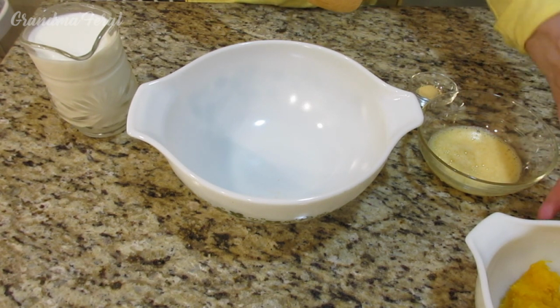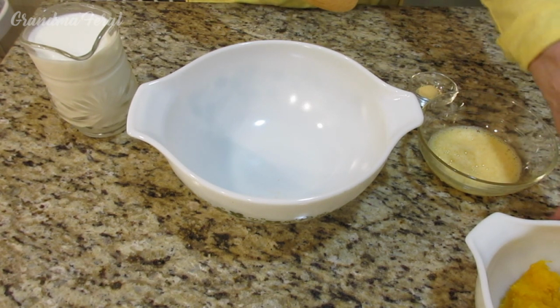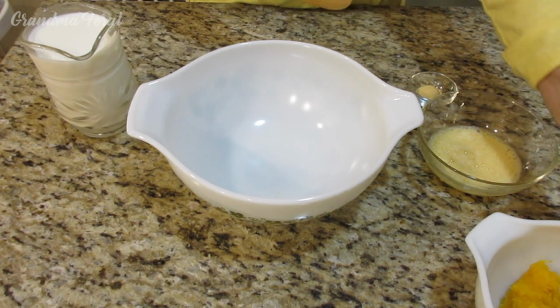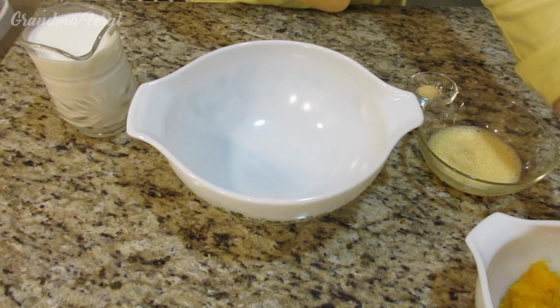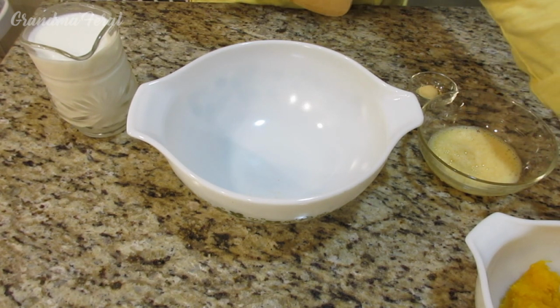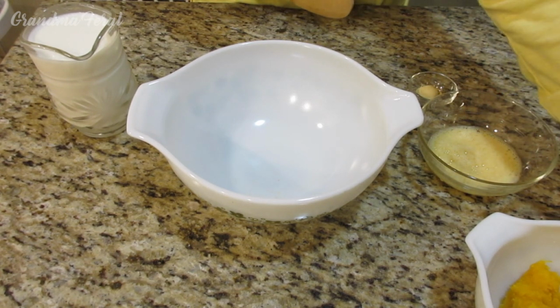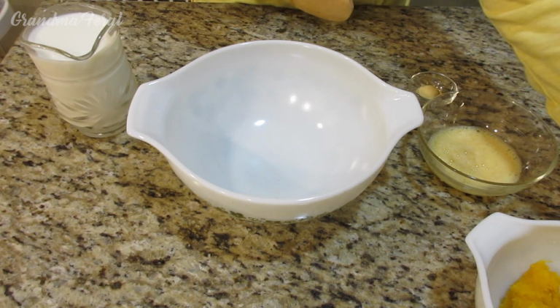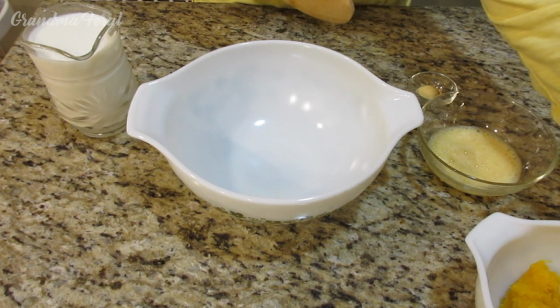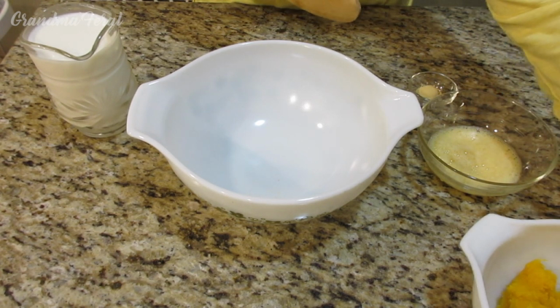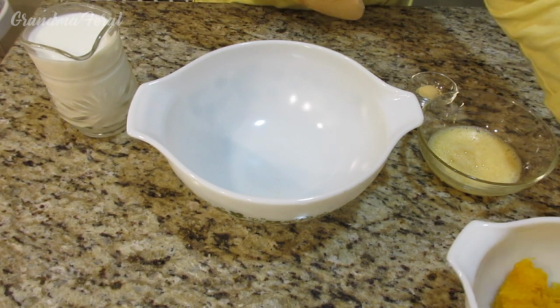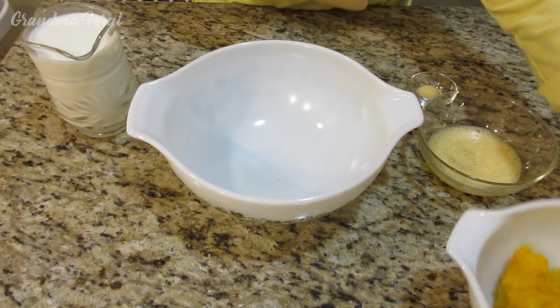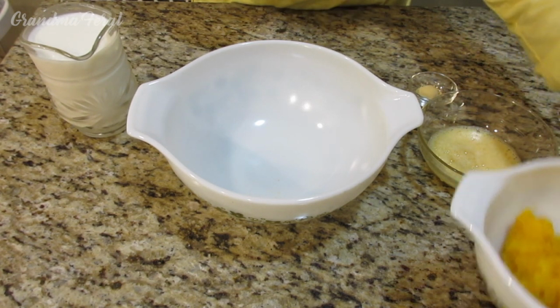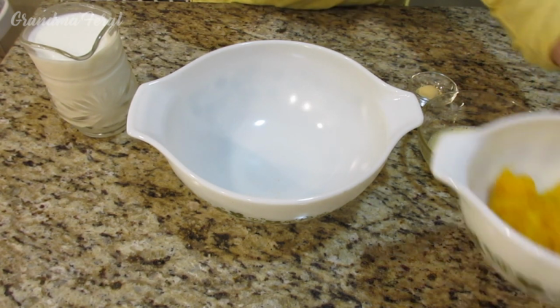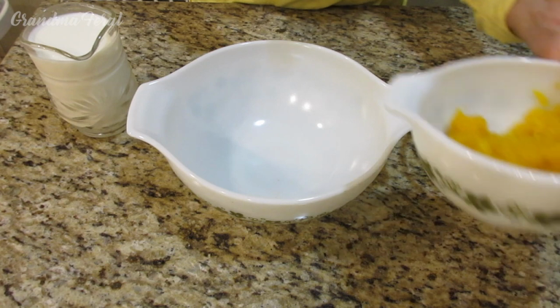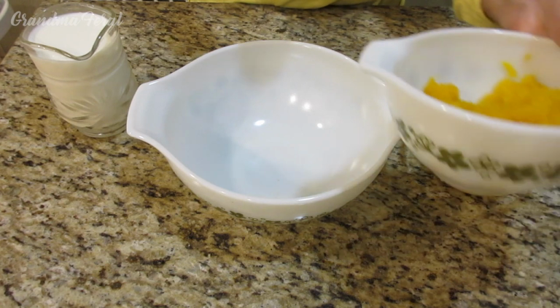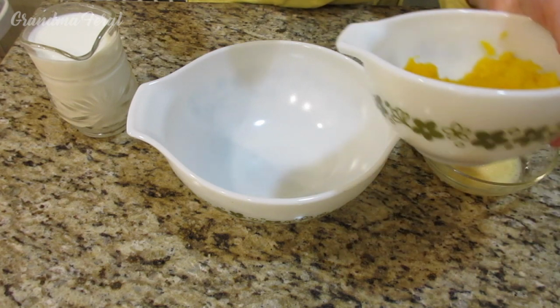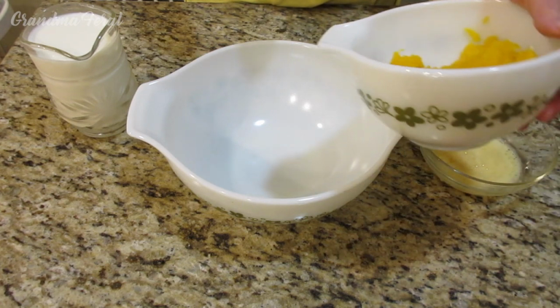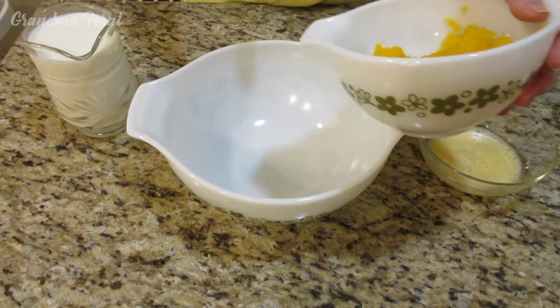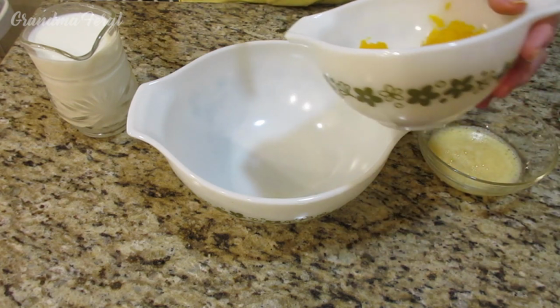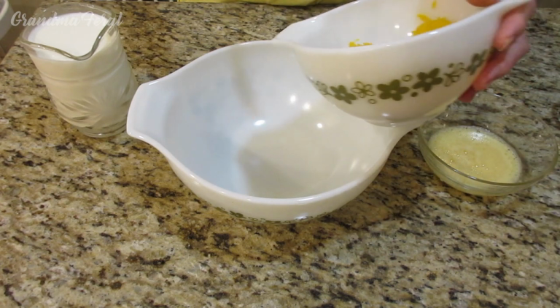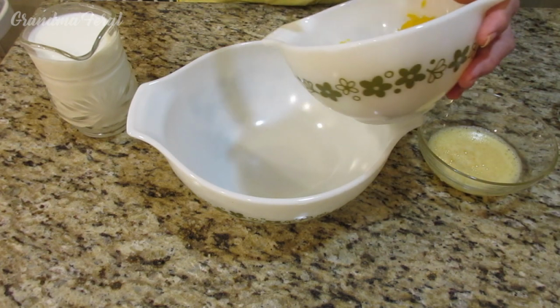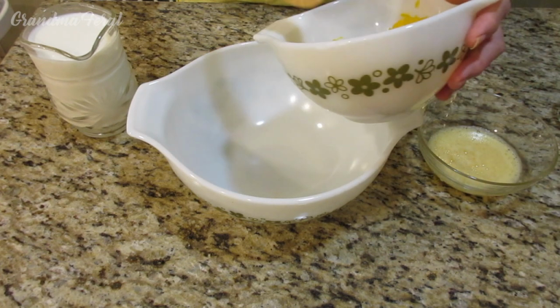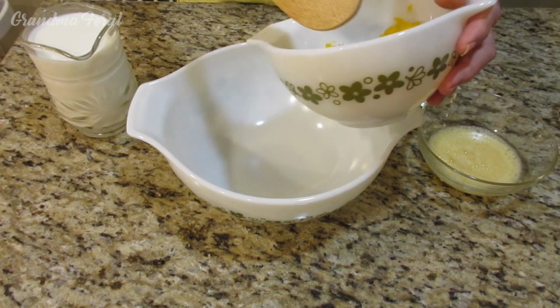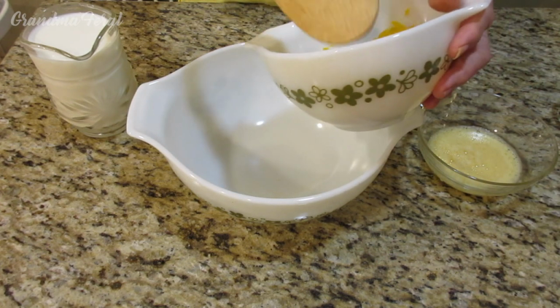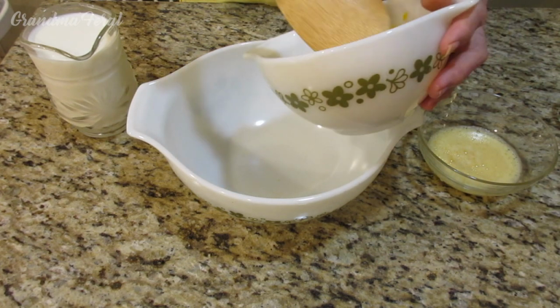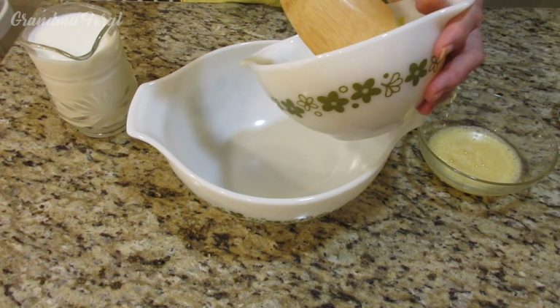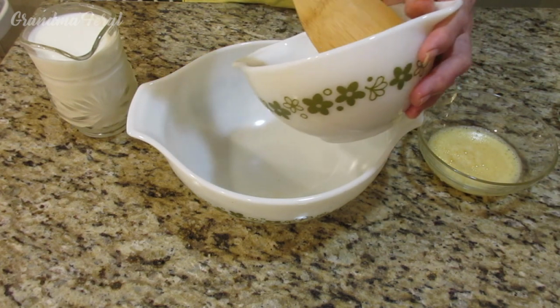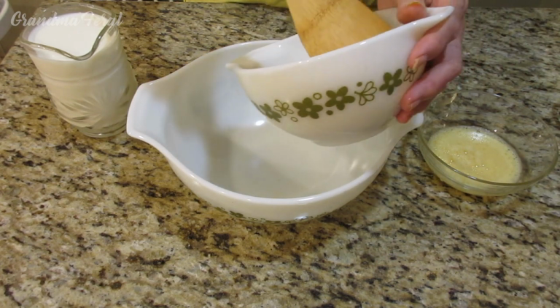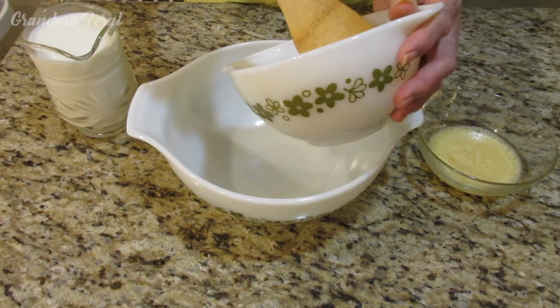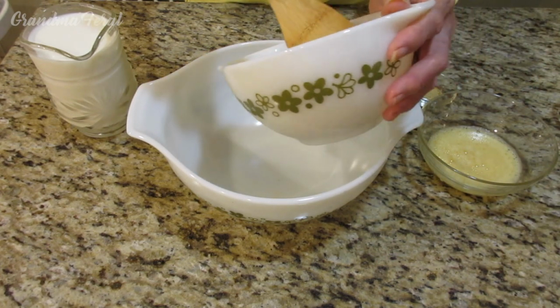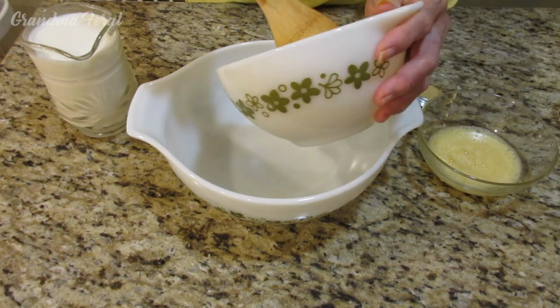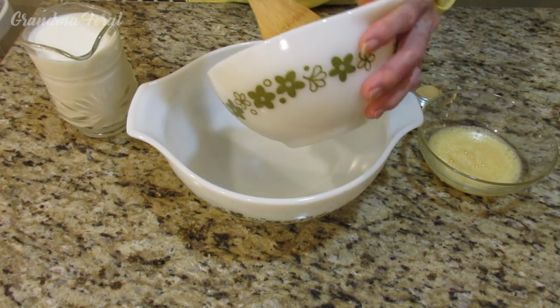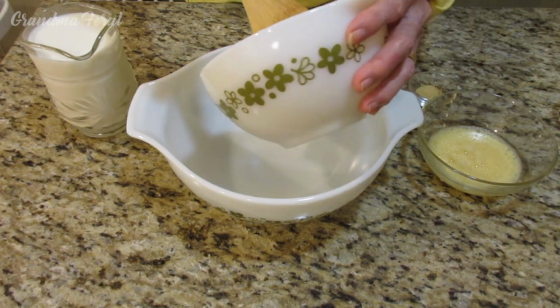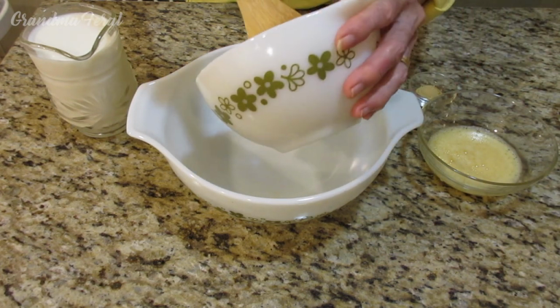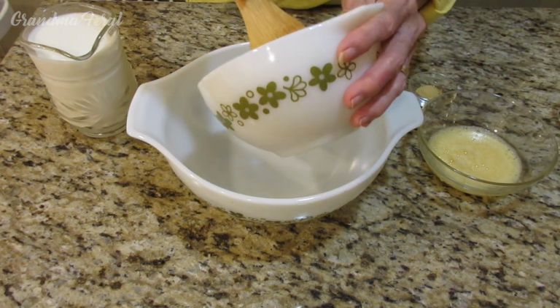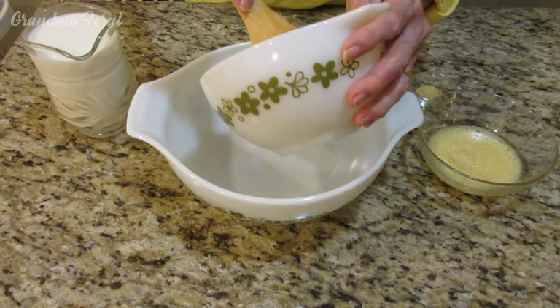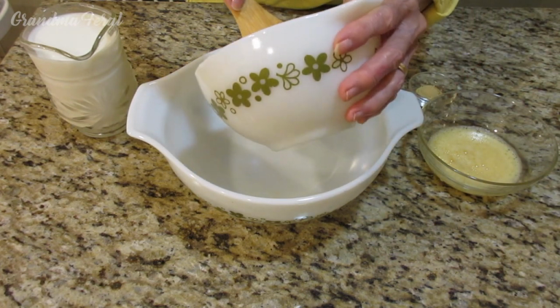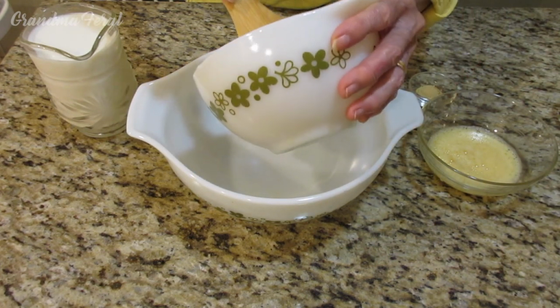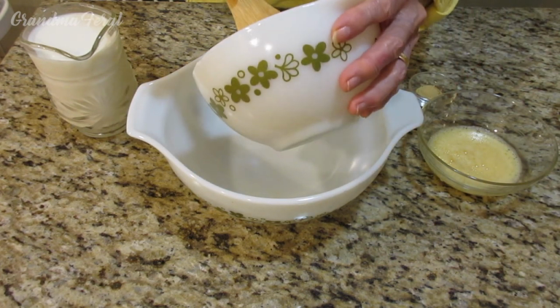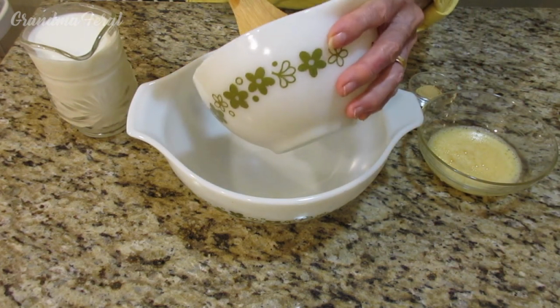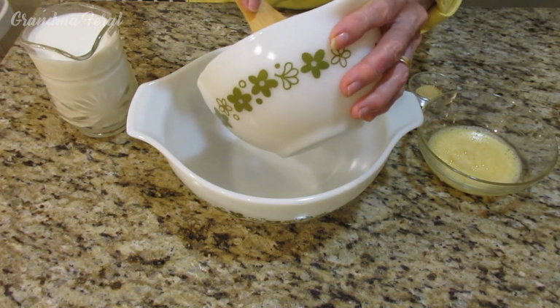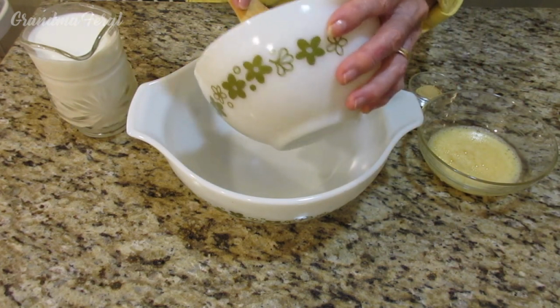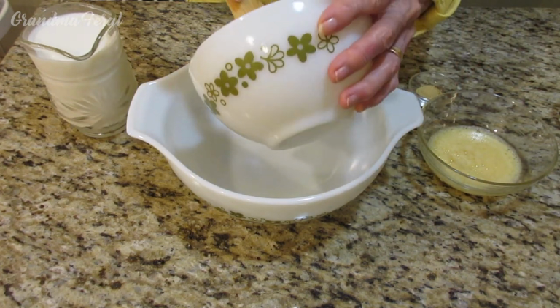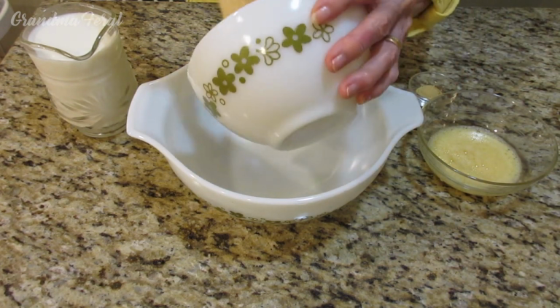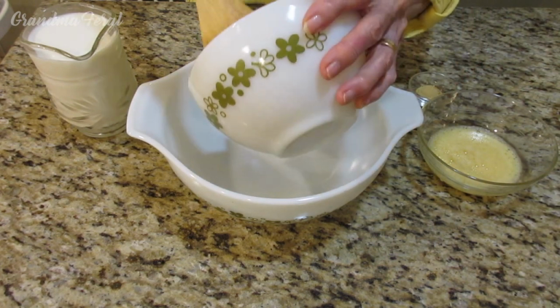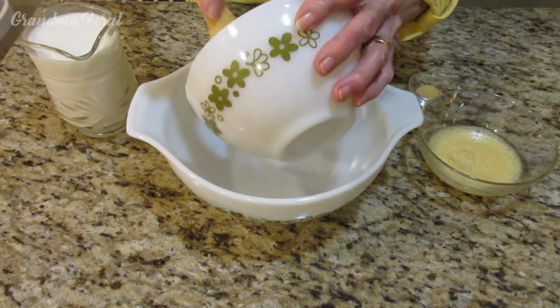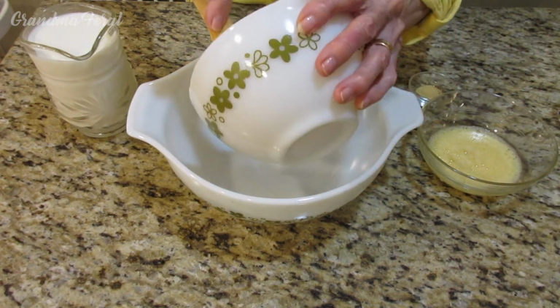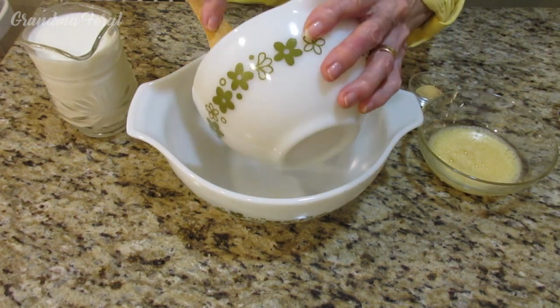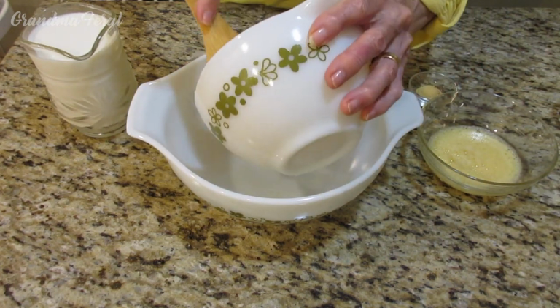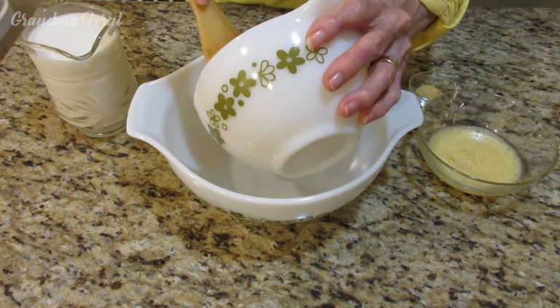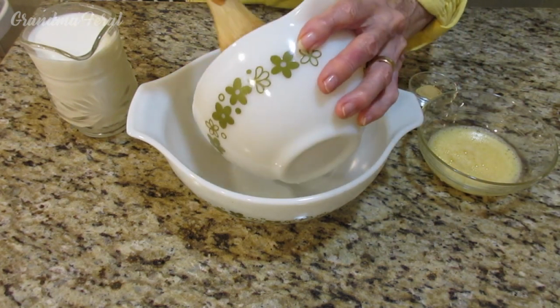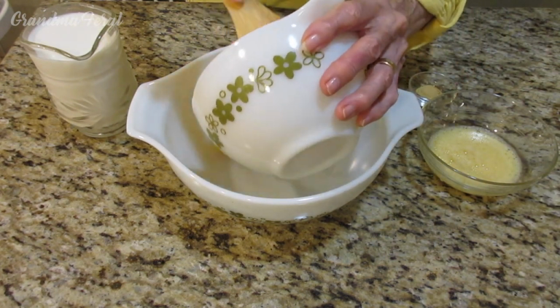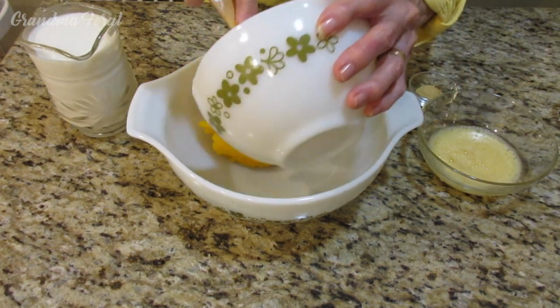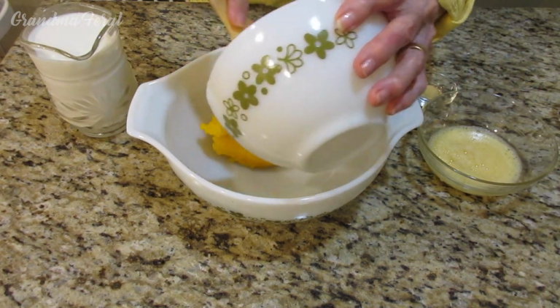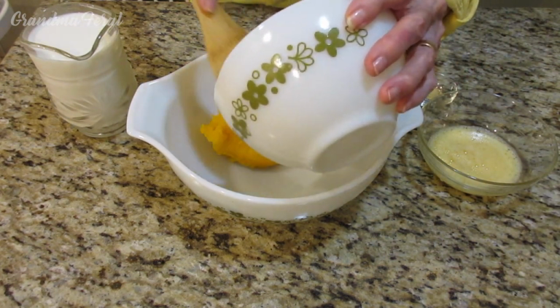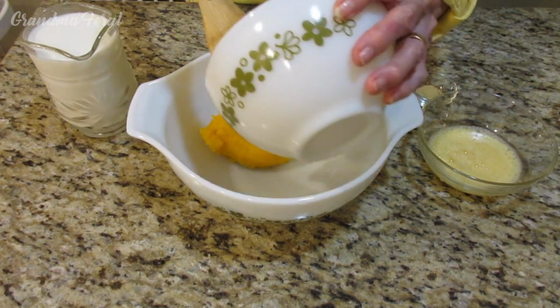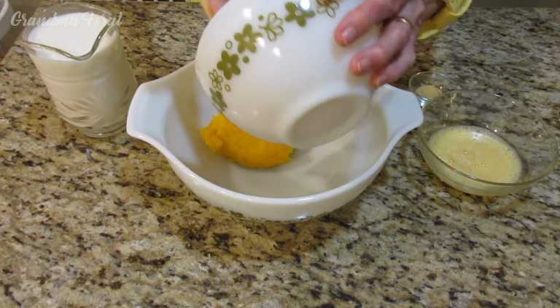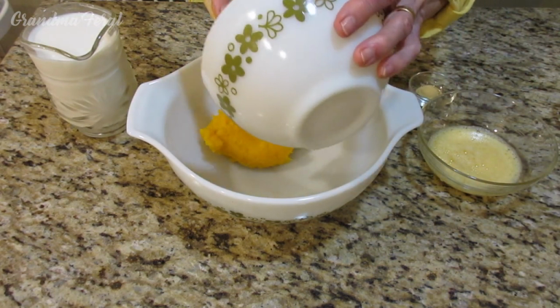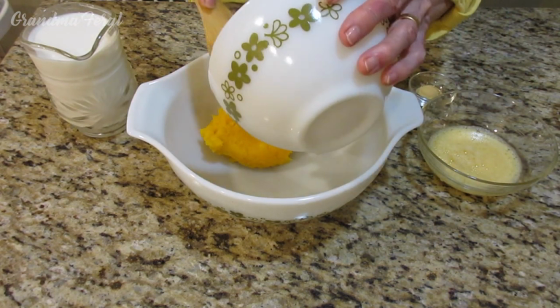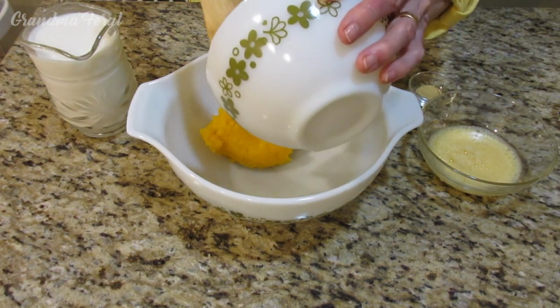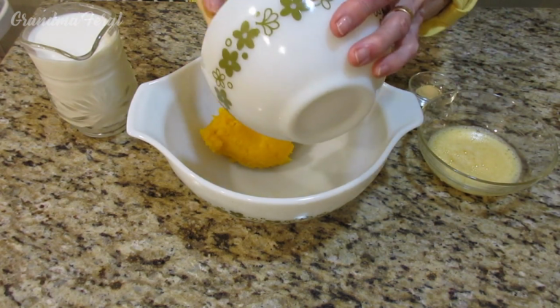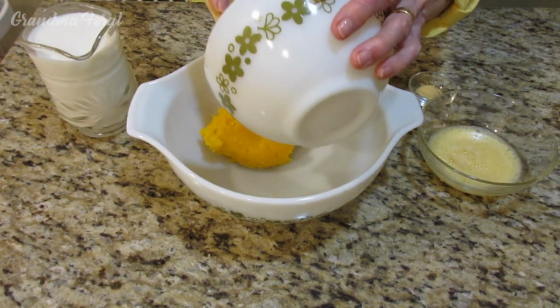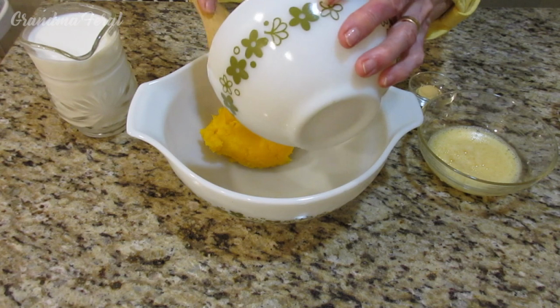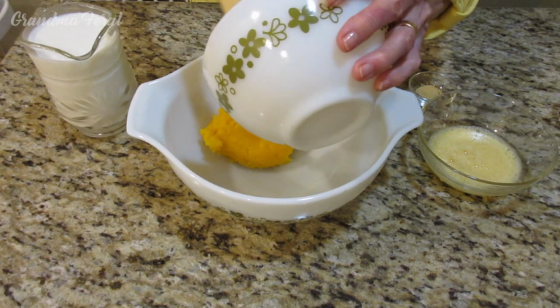To make the pumpkin pie filling, we just have to mix all the ingredients together well. We've got to beat it together well. So I'm adding my pumpkin filling.